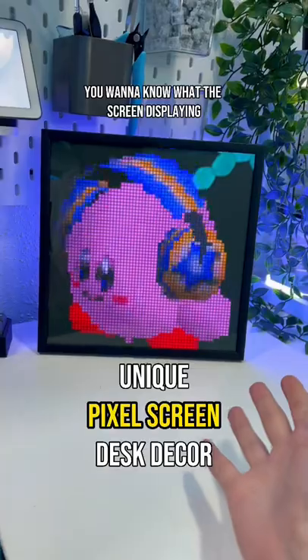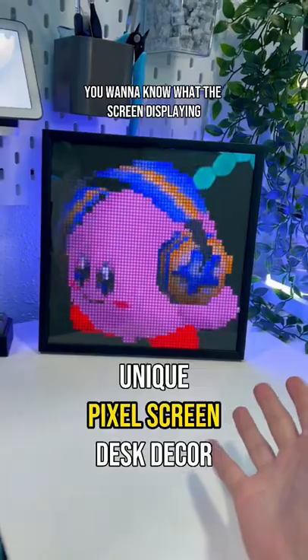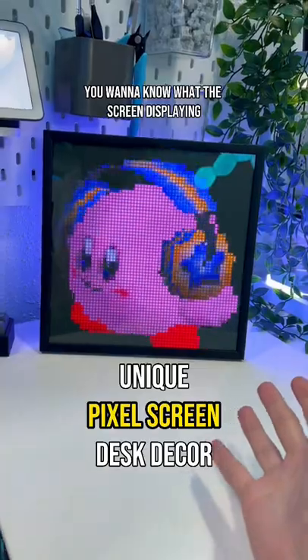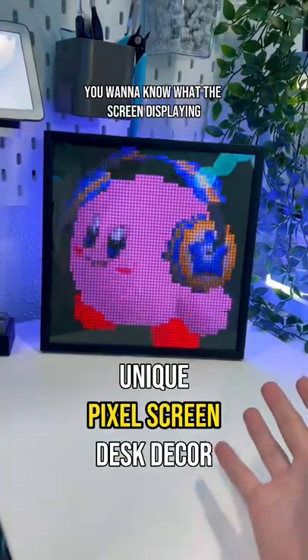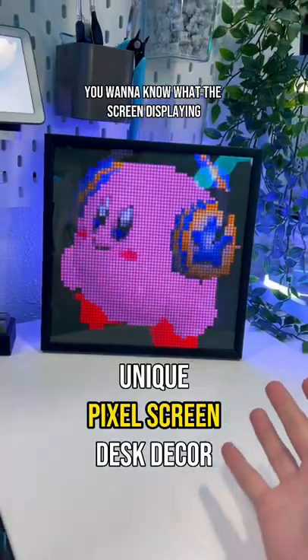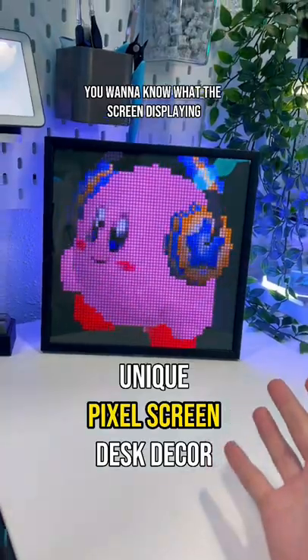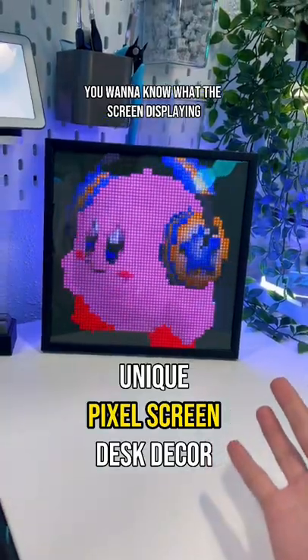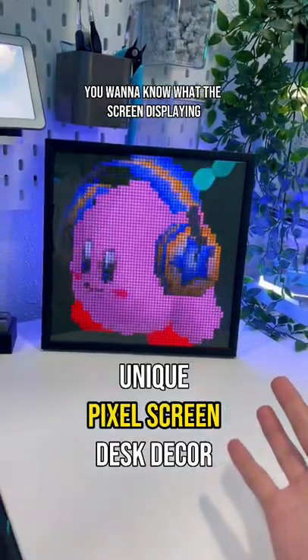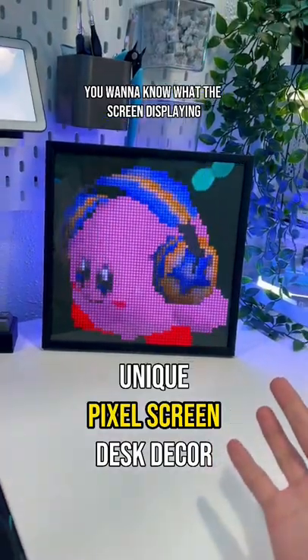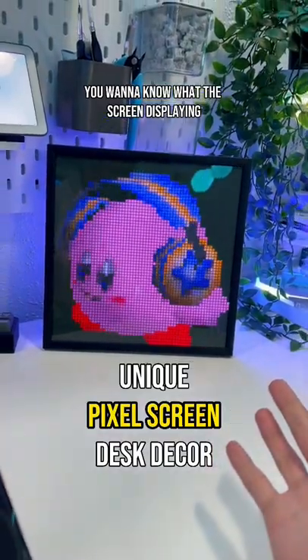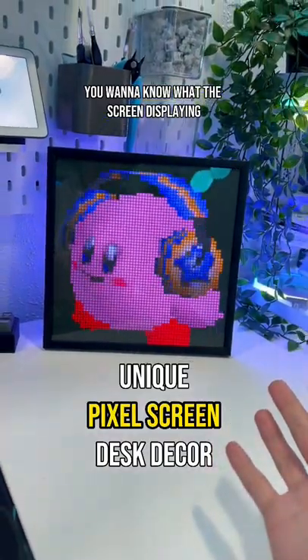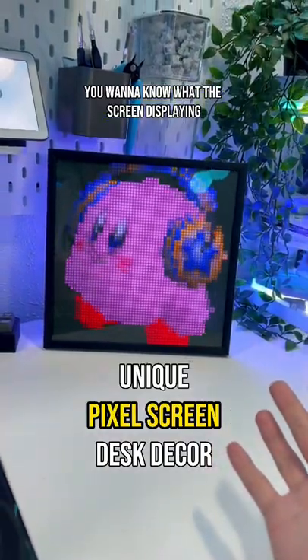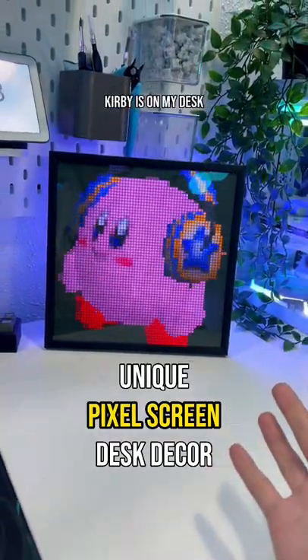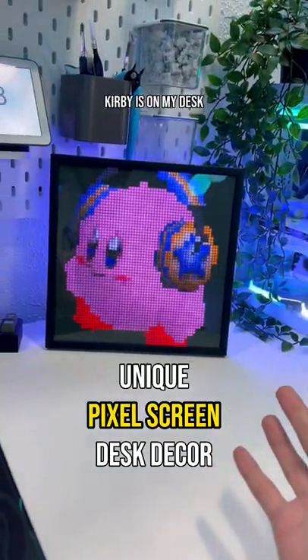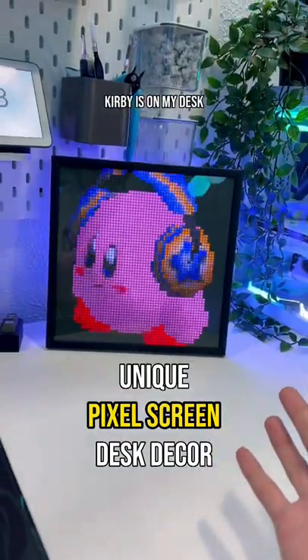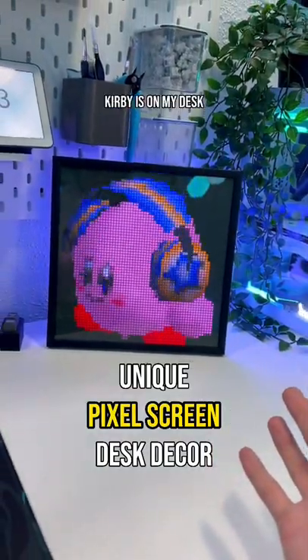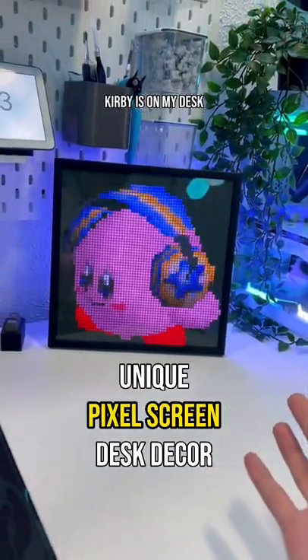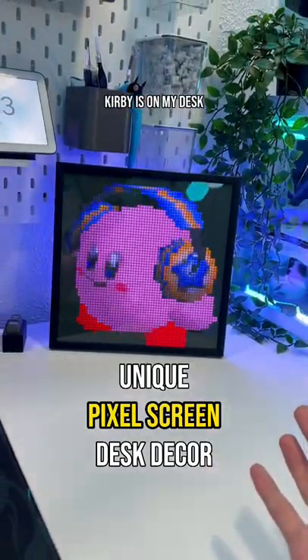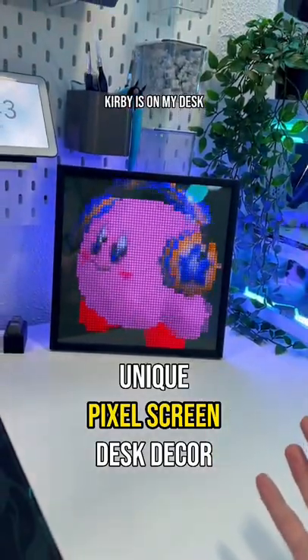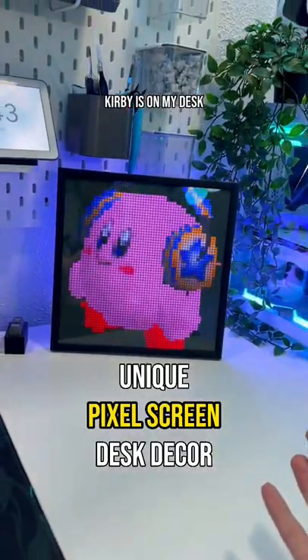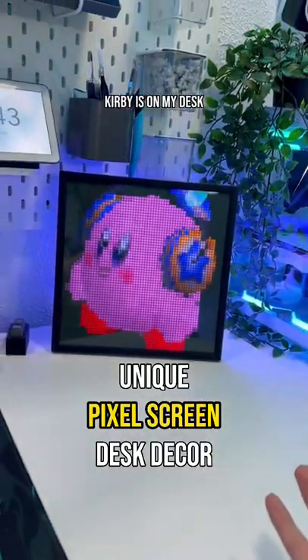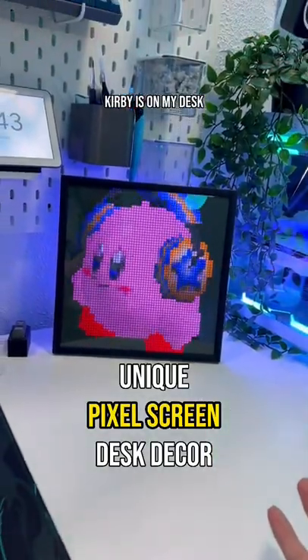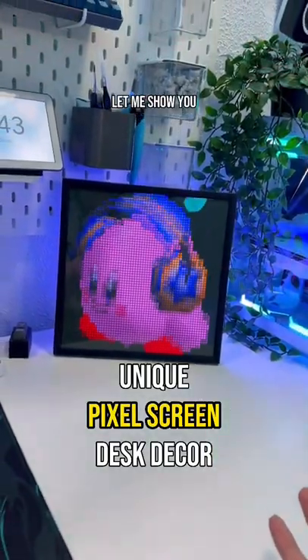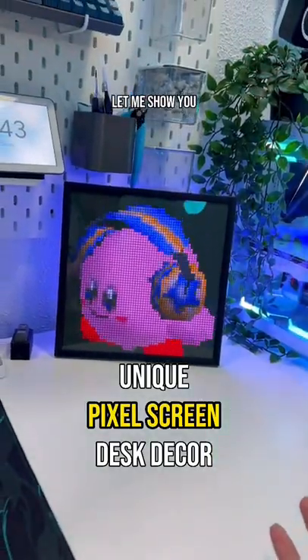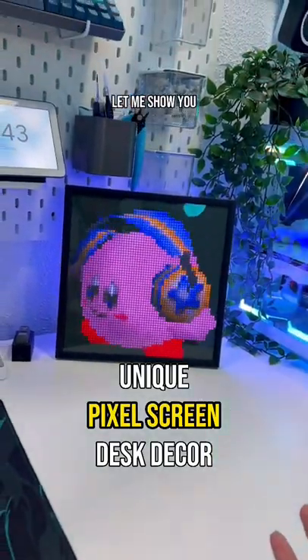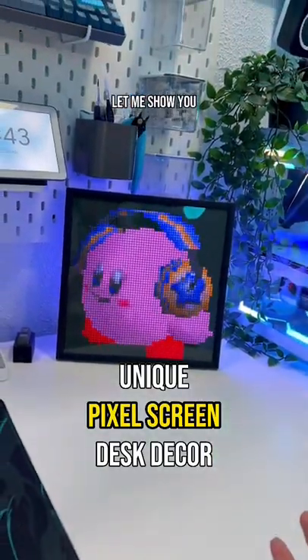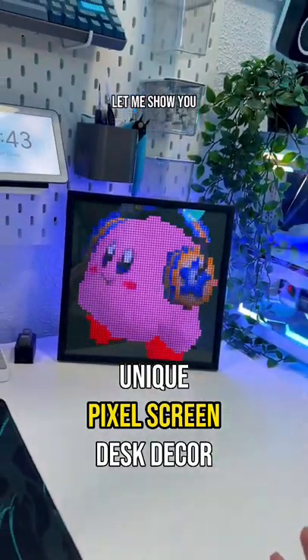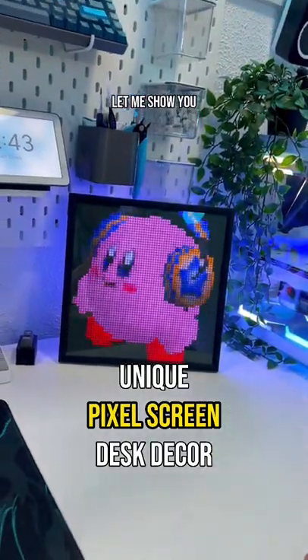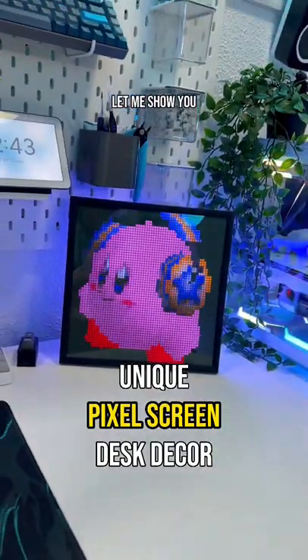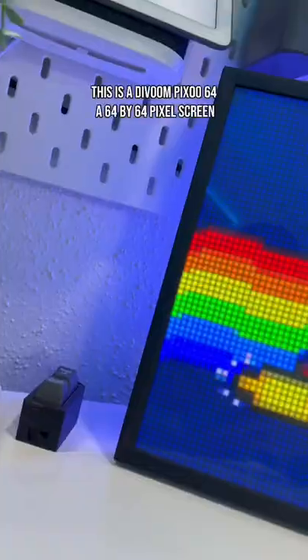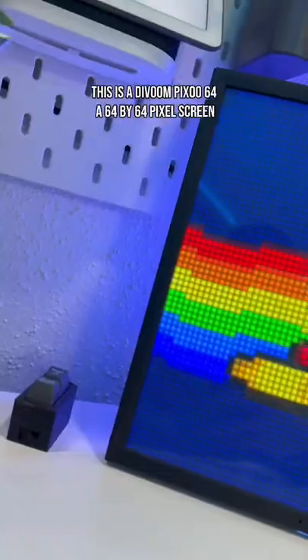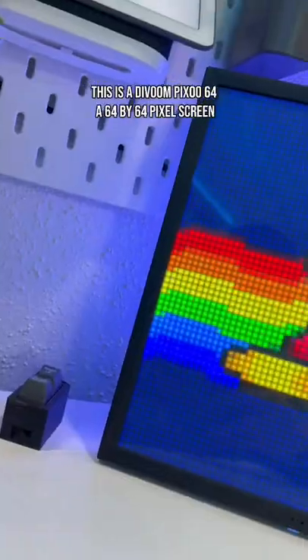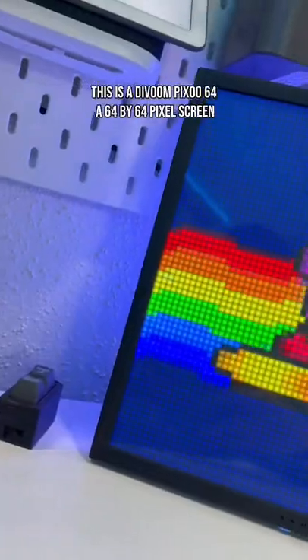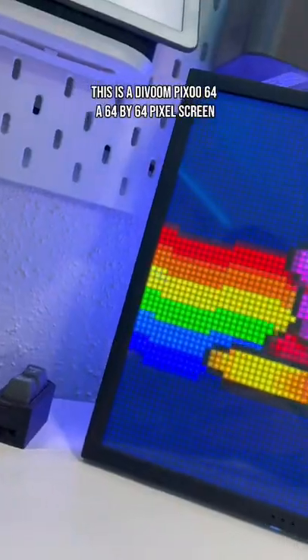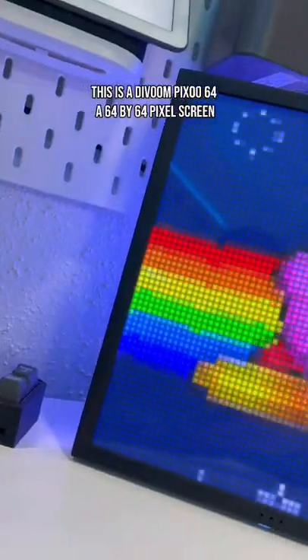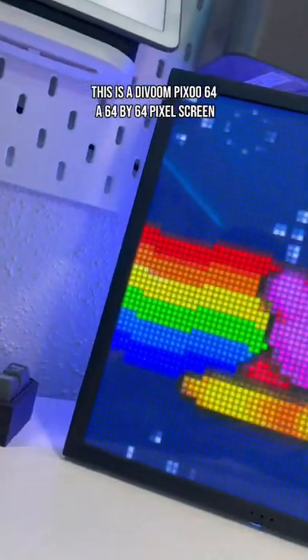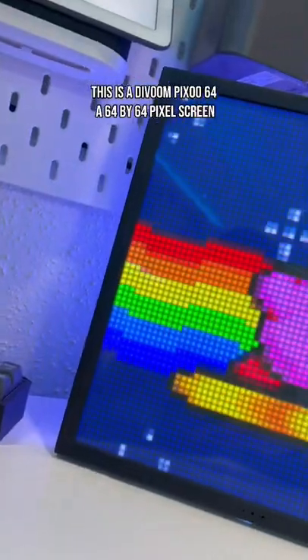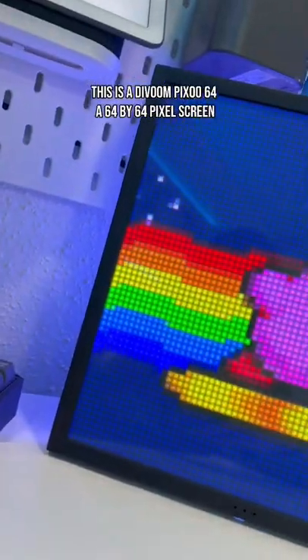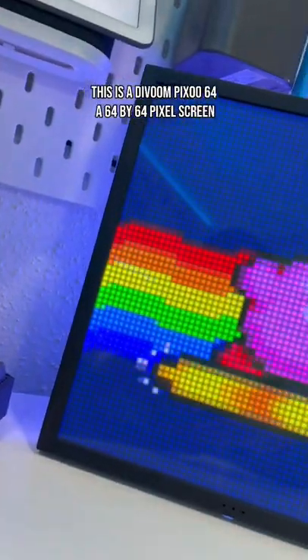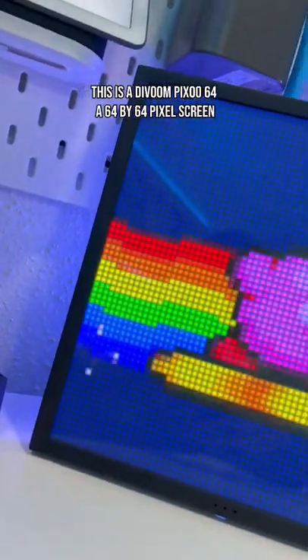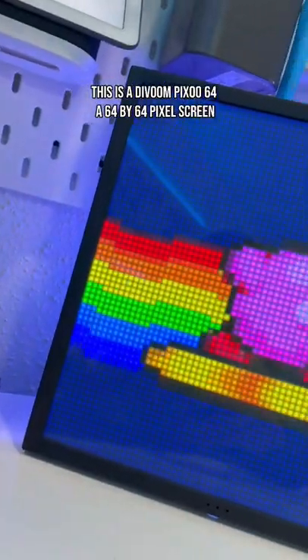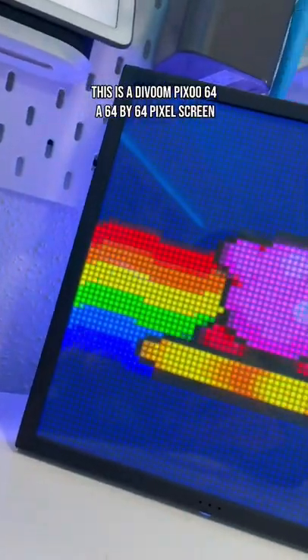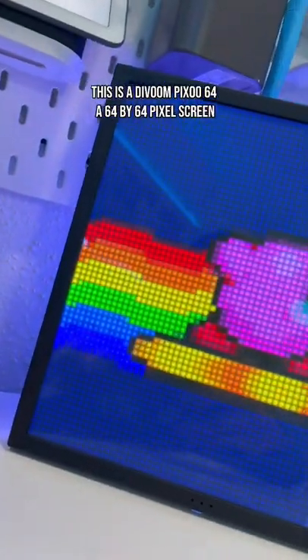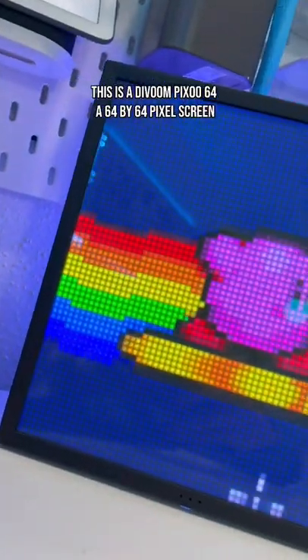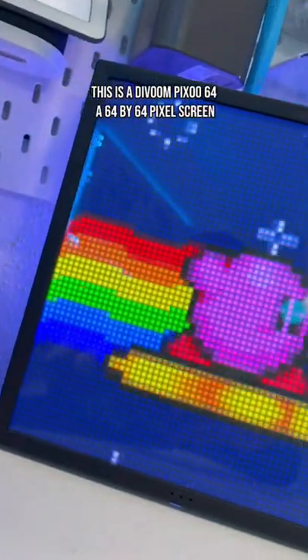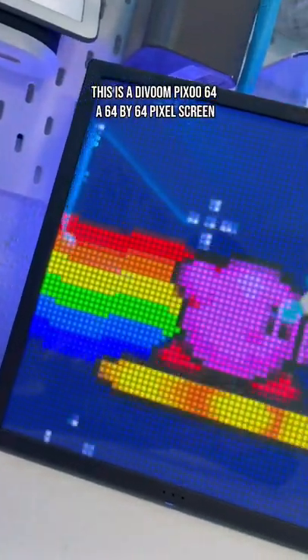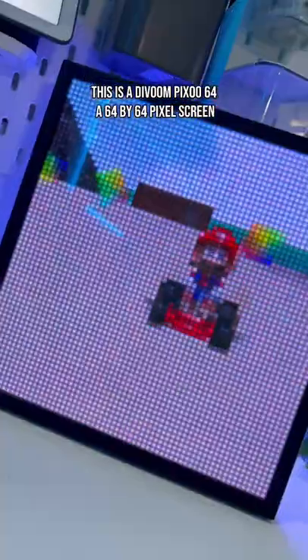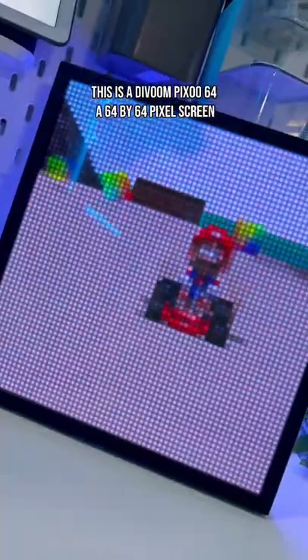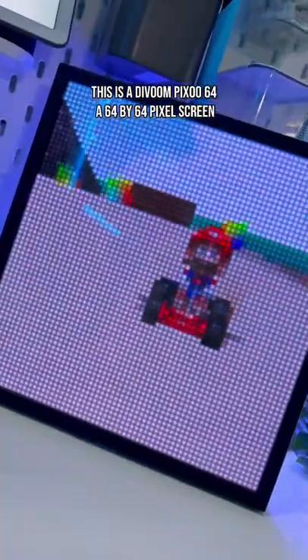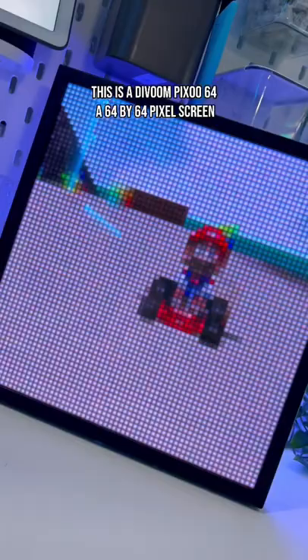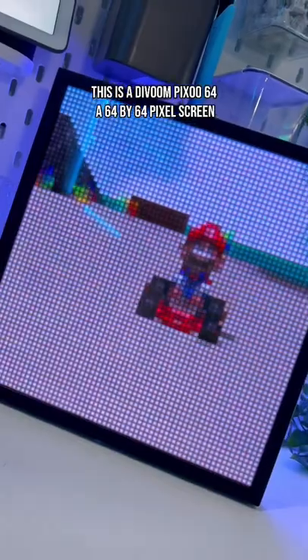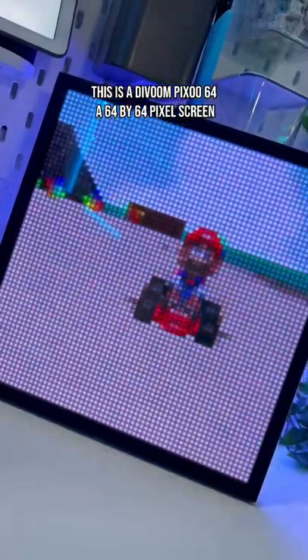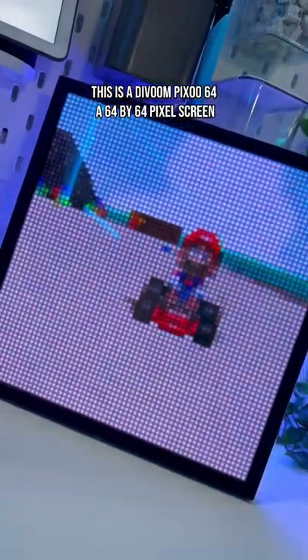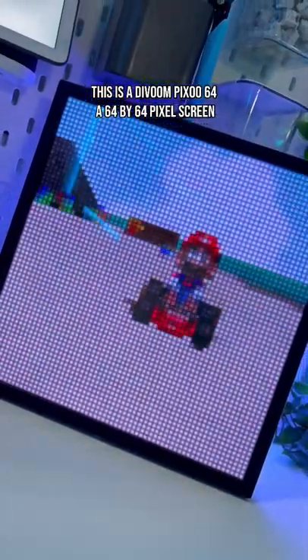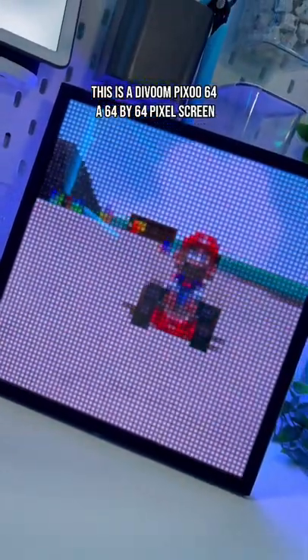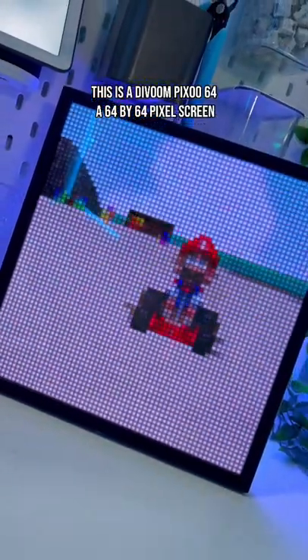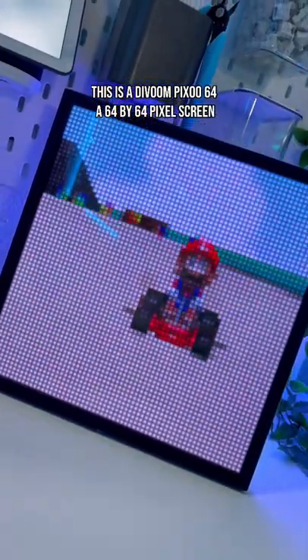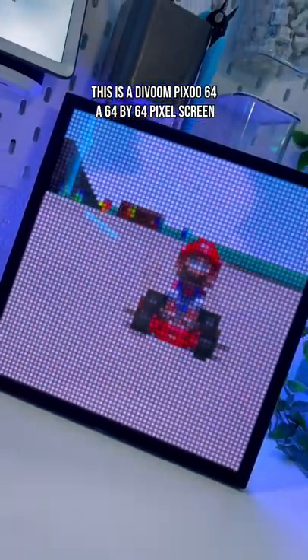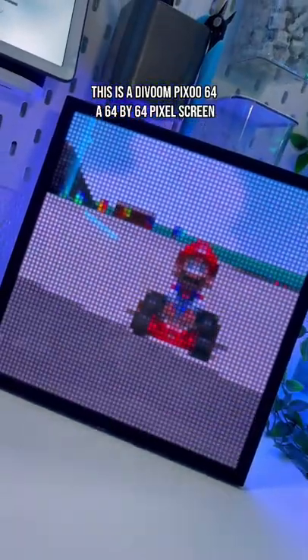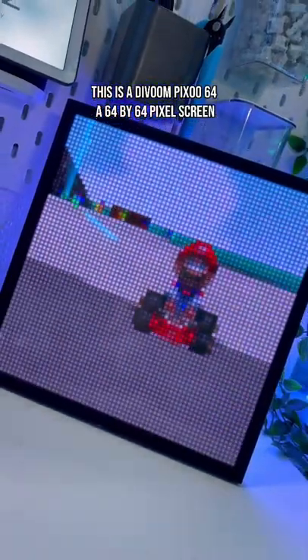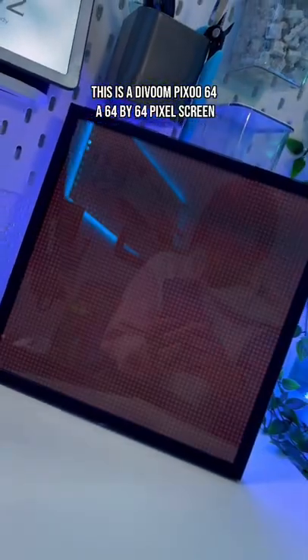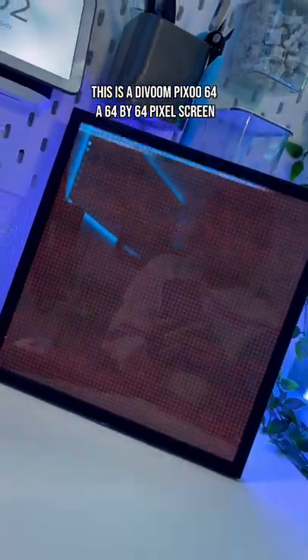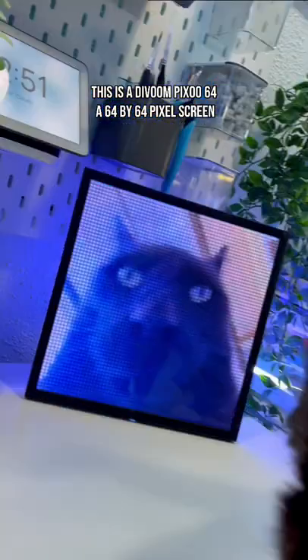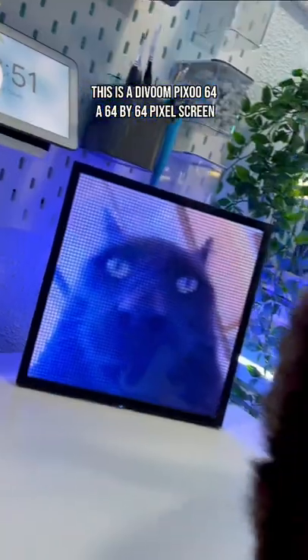You want to know what this screen displaying Kirby is on my desk? Let me show you. This is the Davoom Pixoo 64, a 64x64 pixel screen.